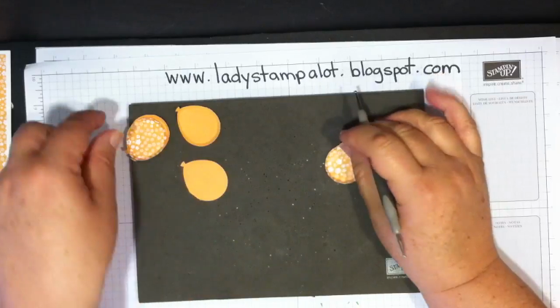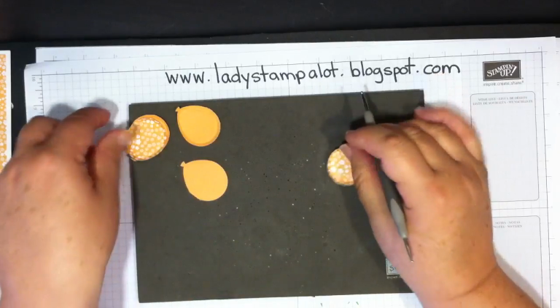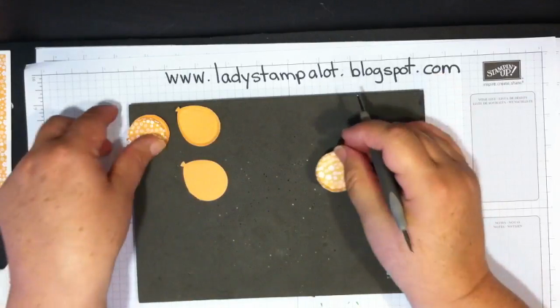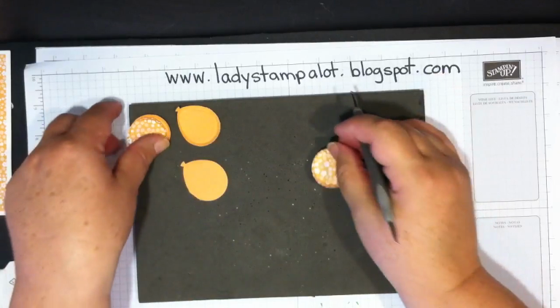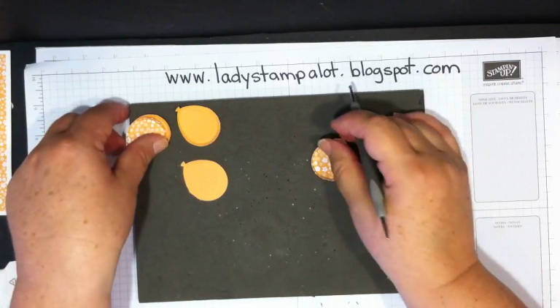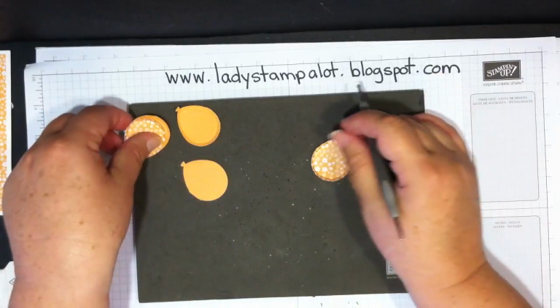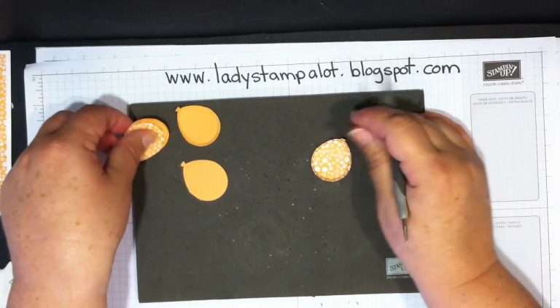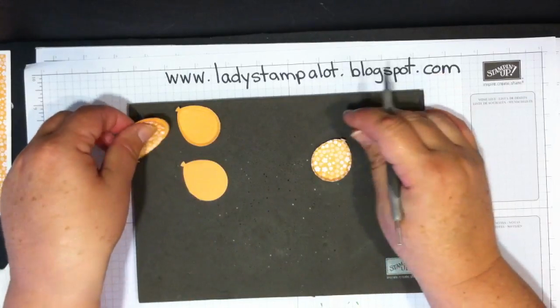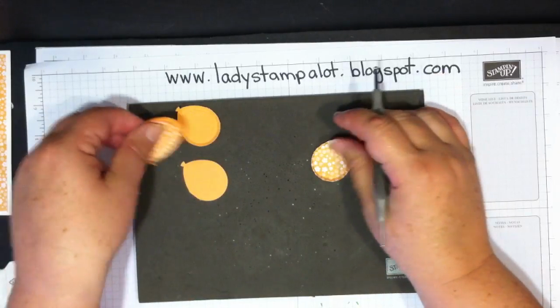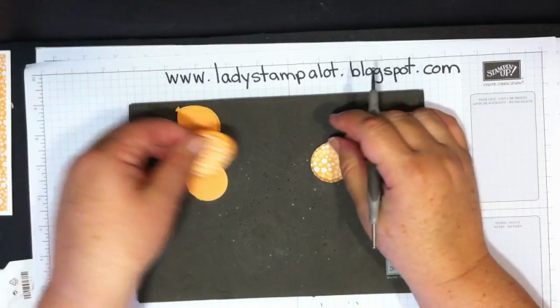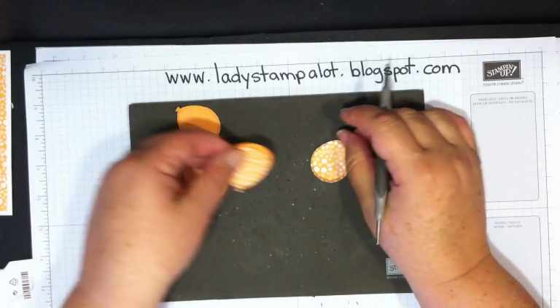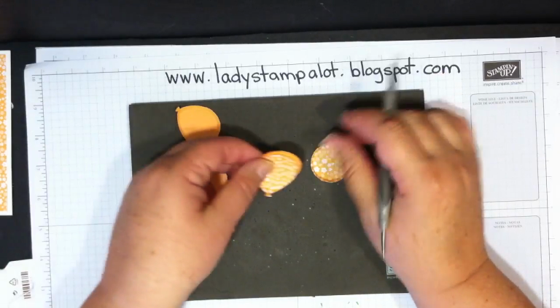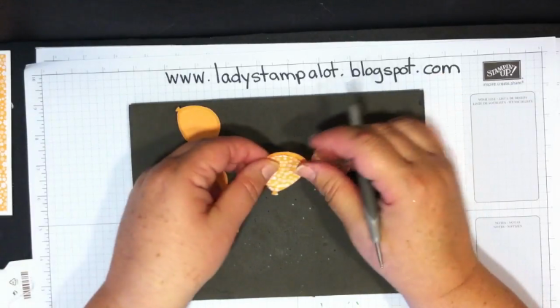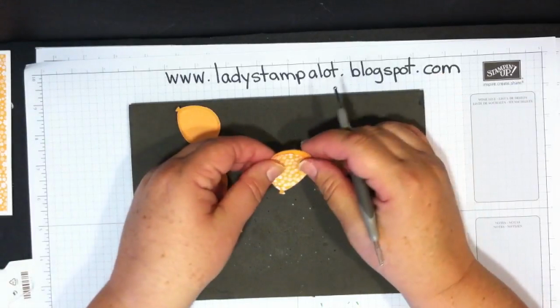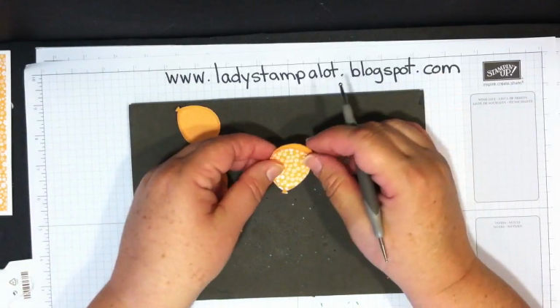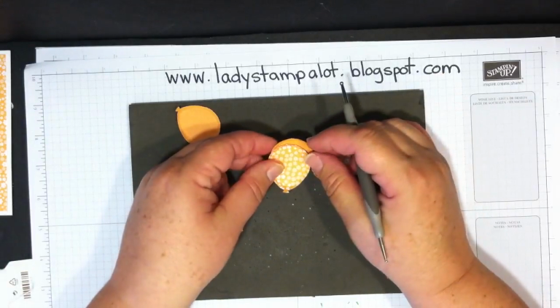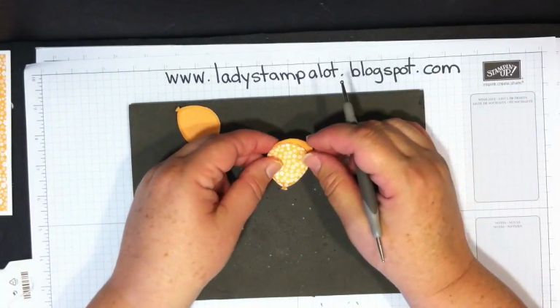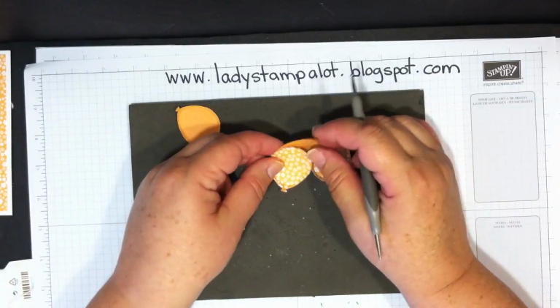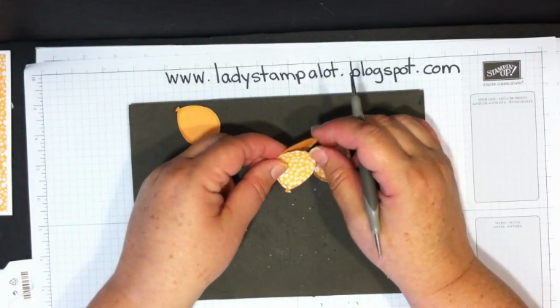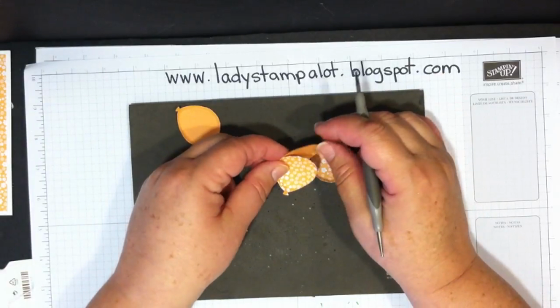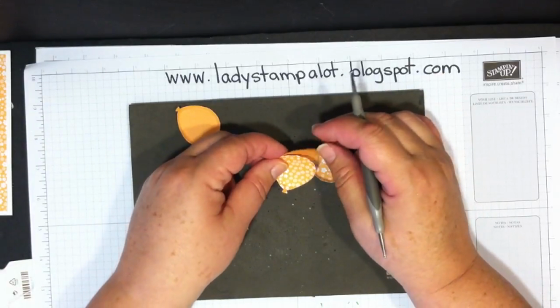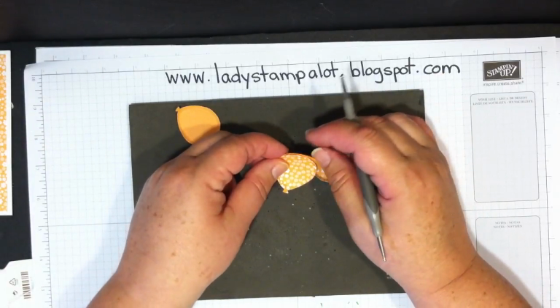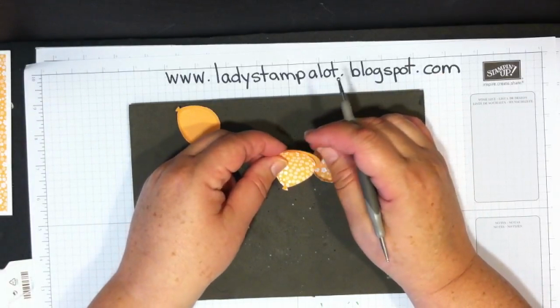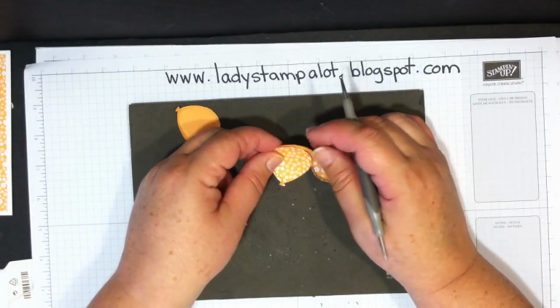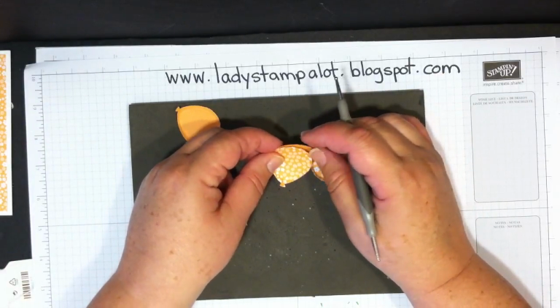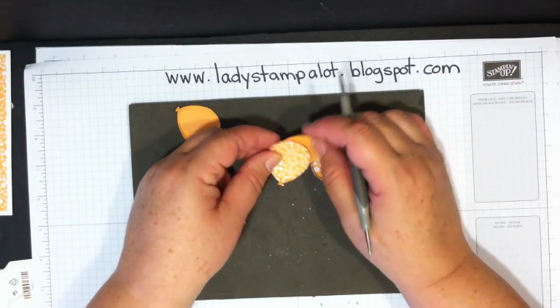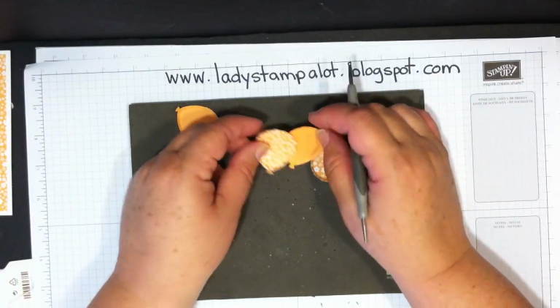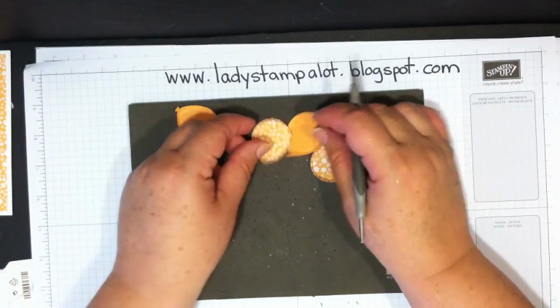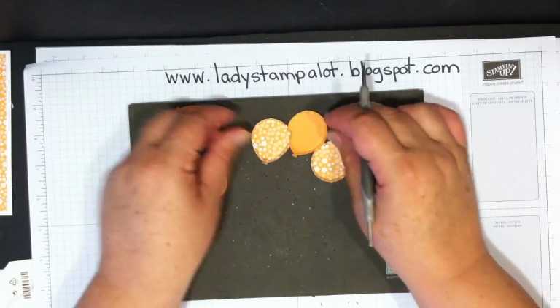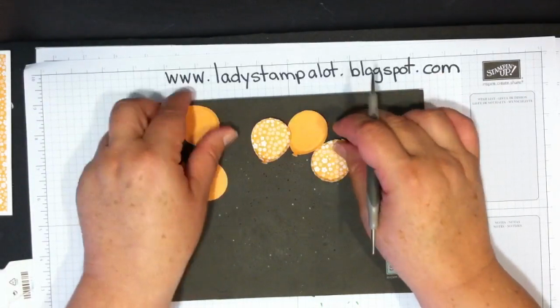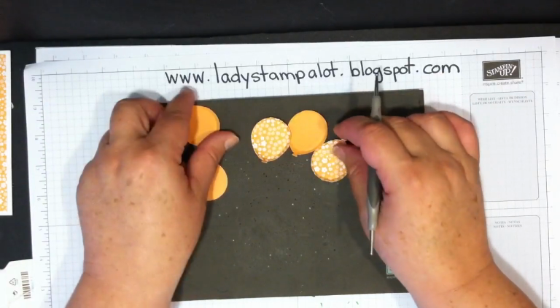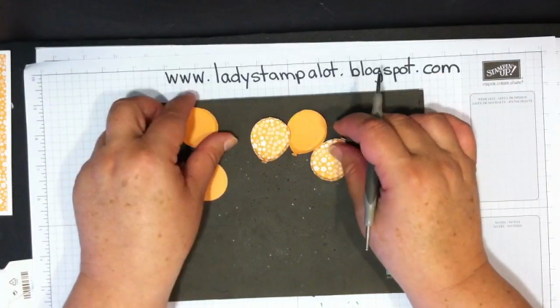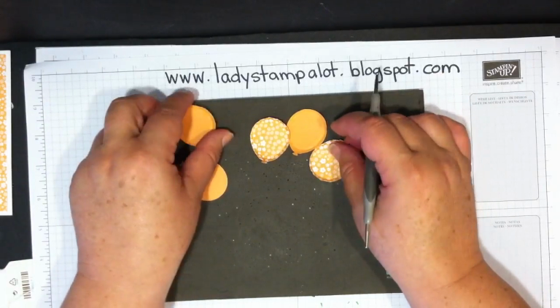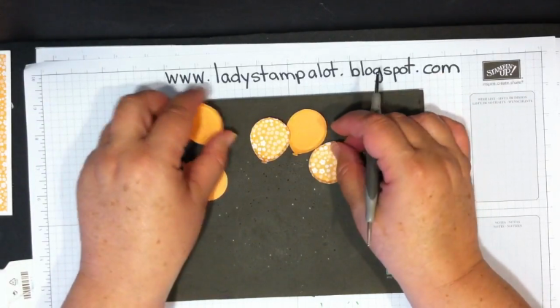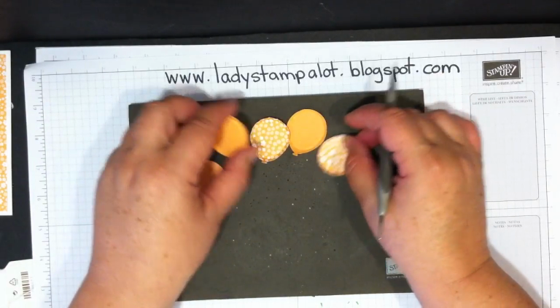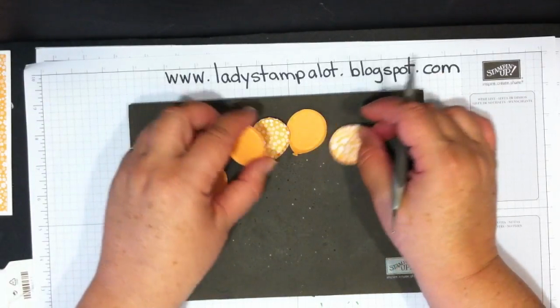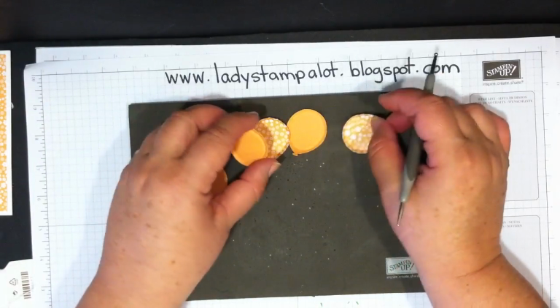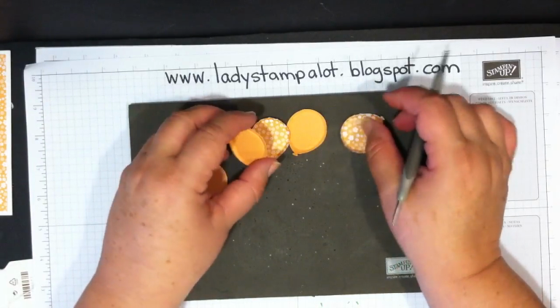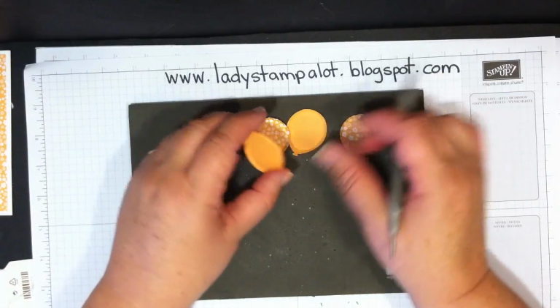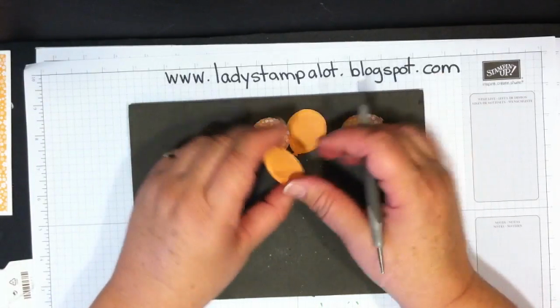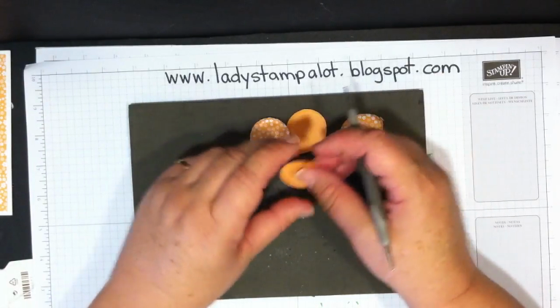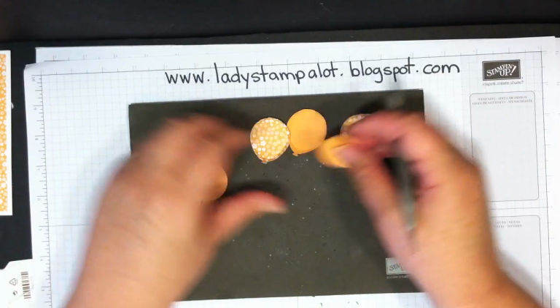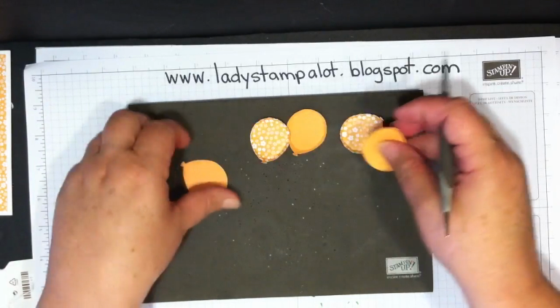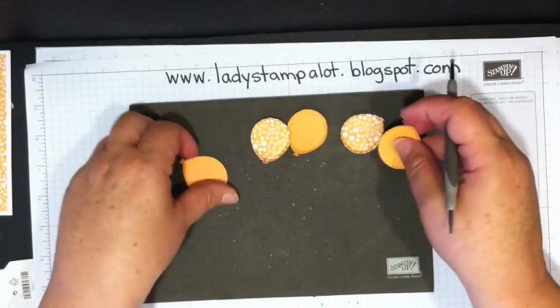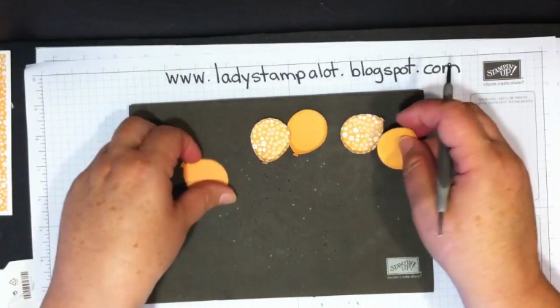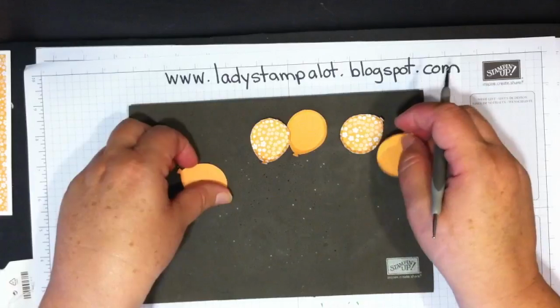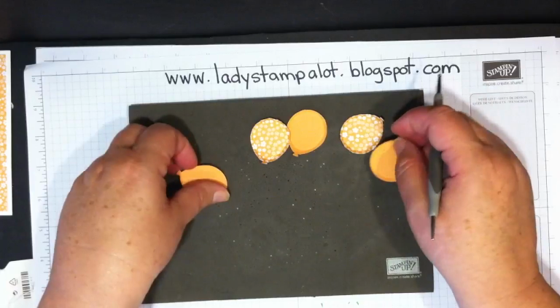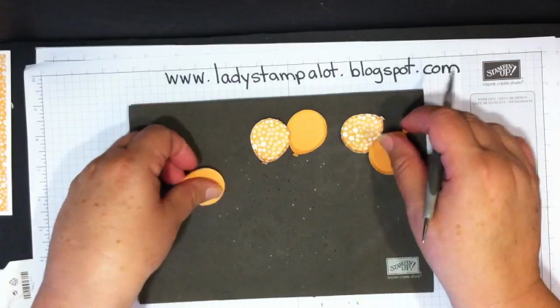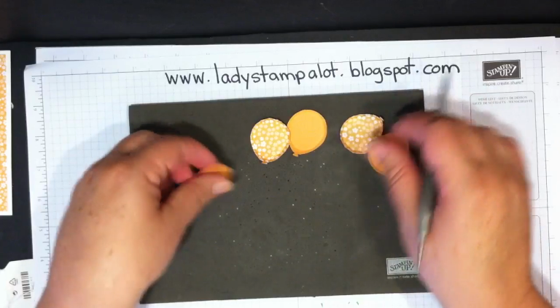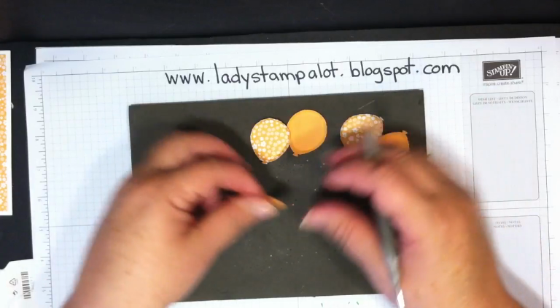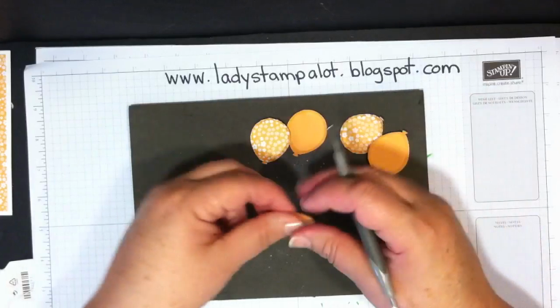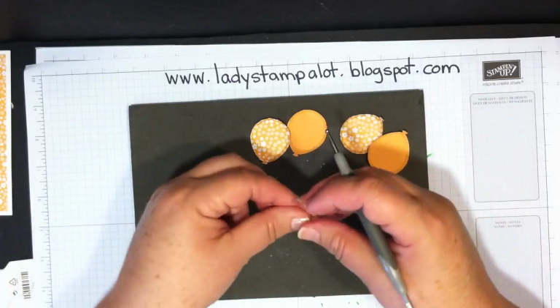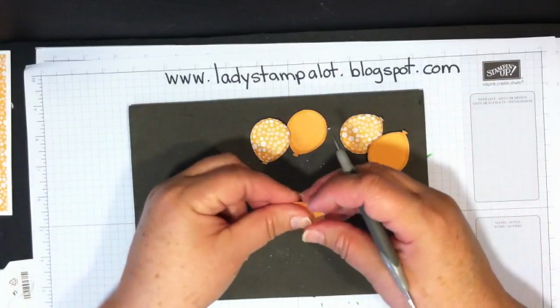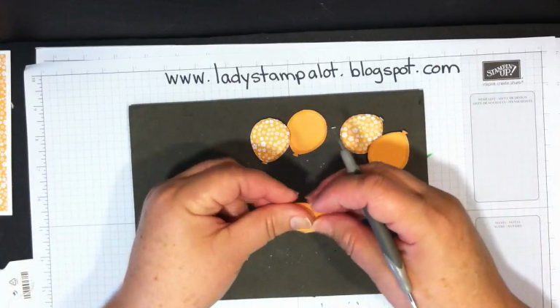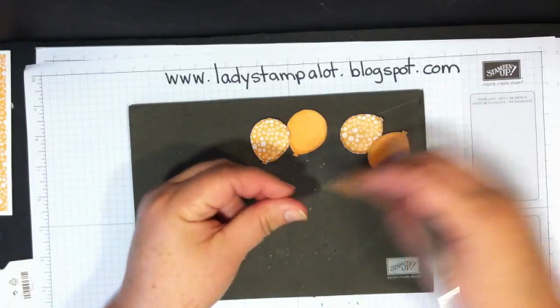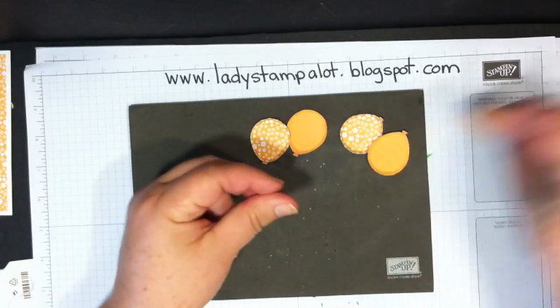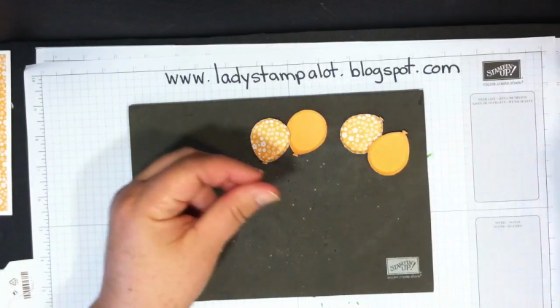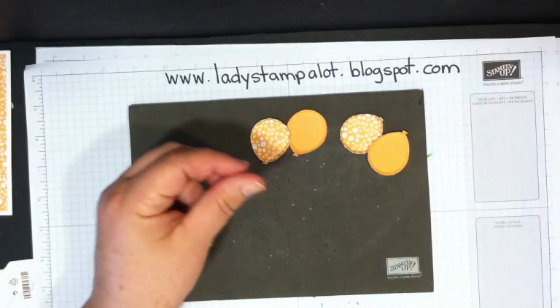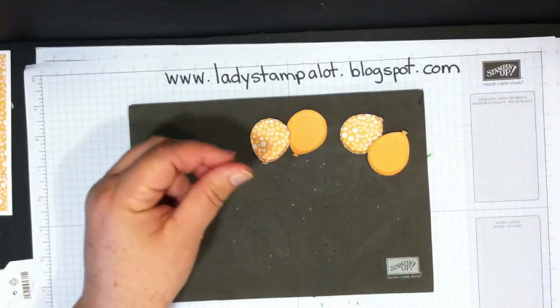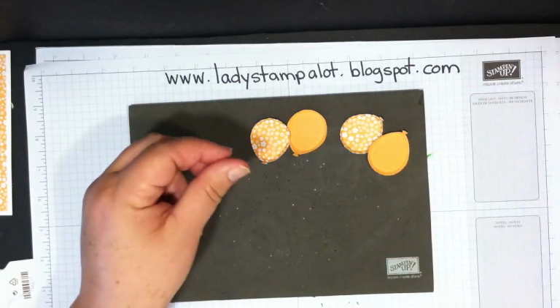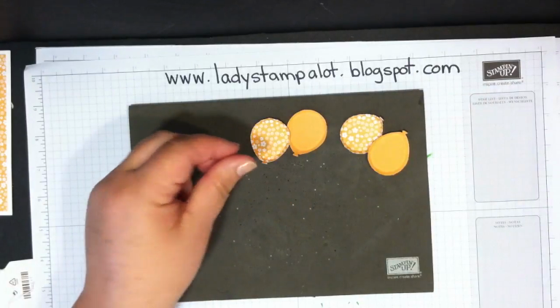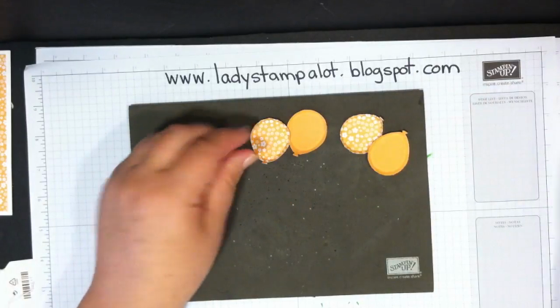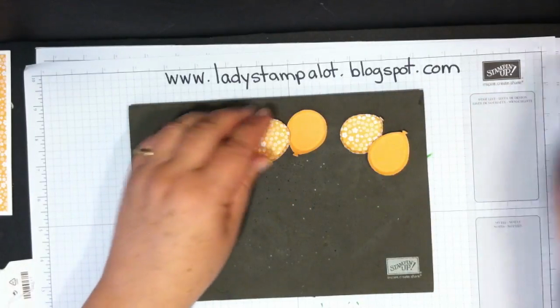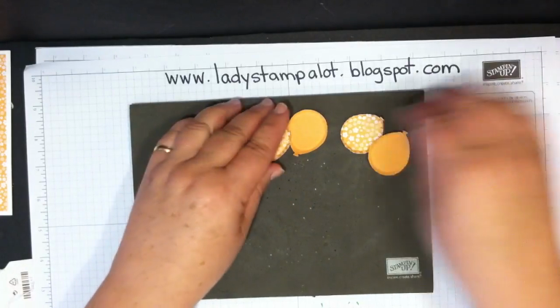You need two of each: two cardstock and two designer series paper.